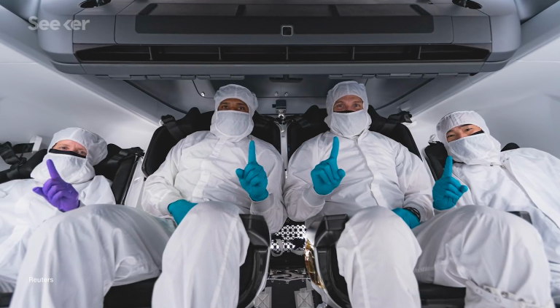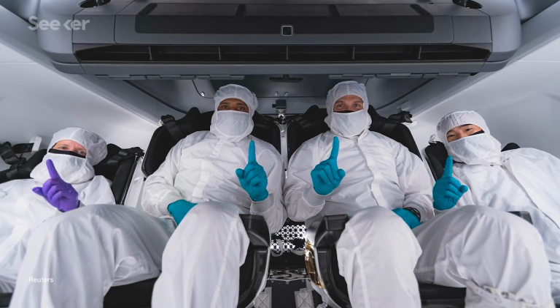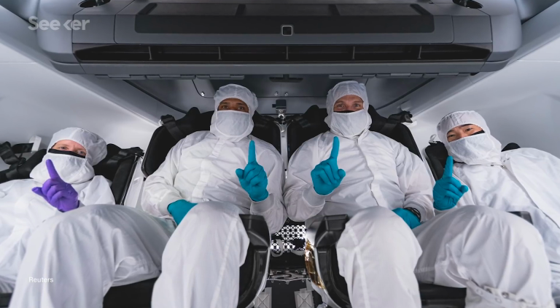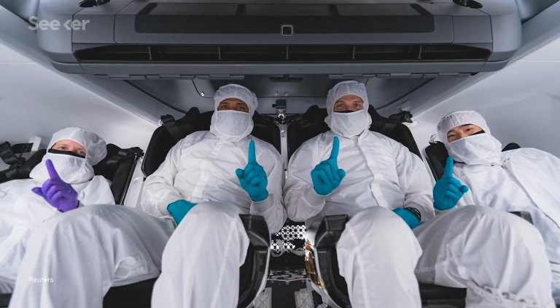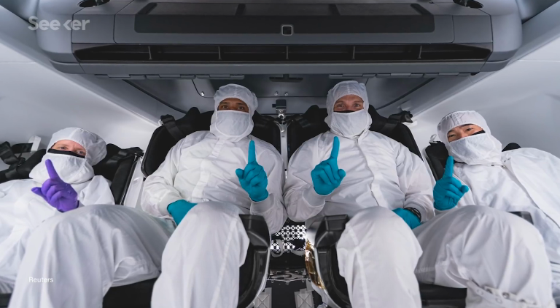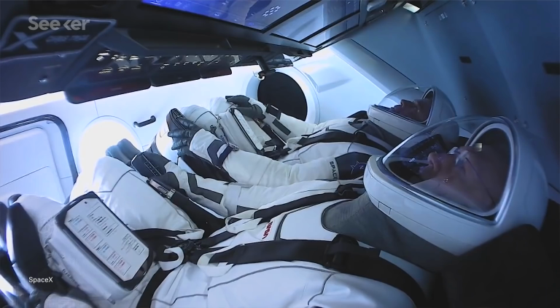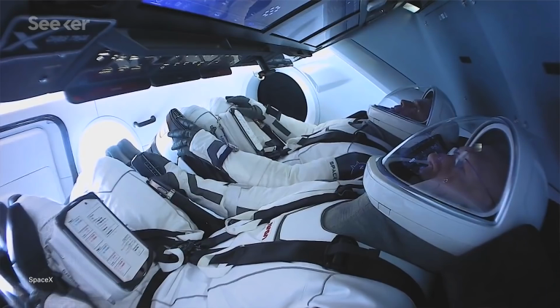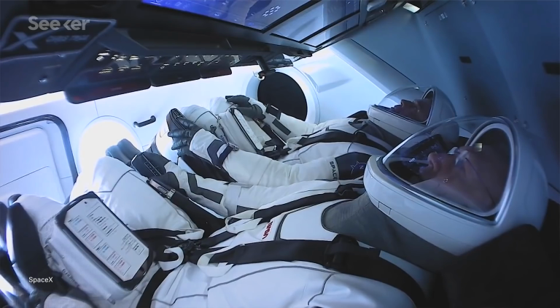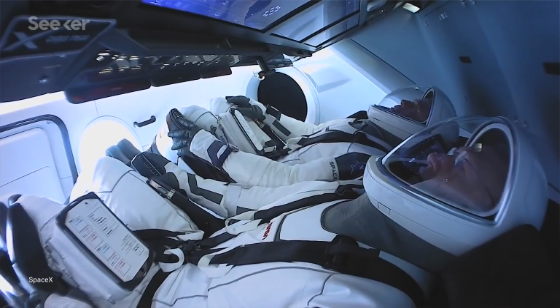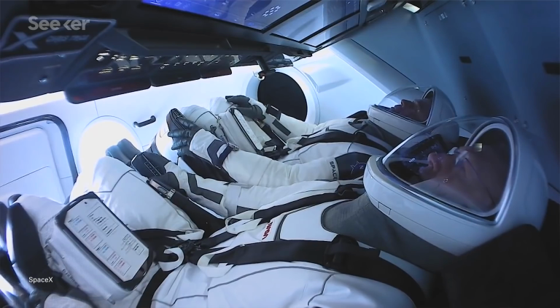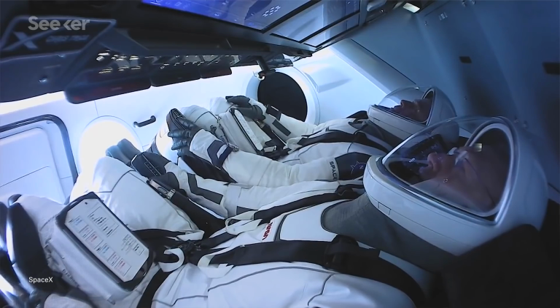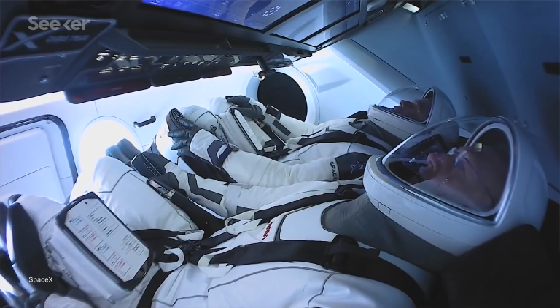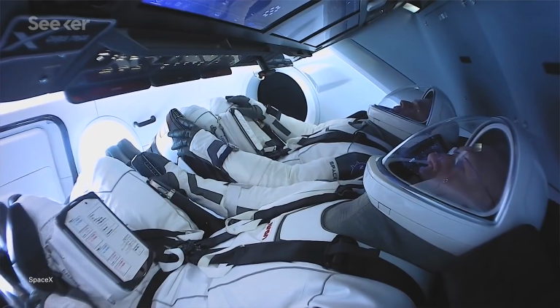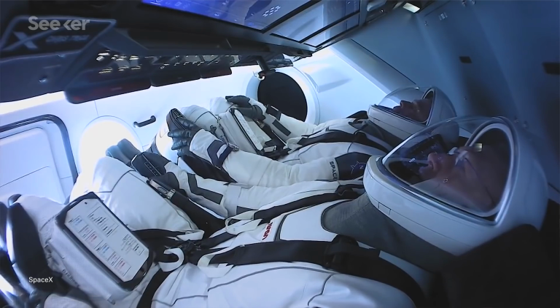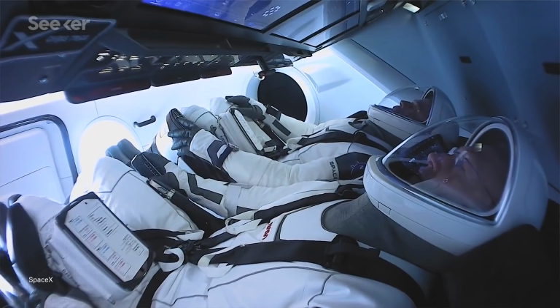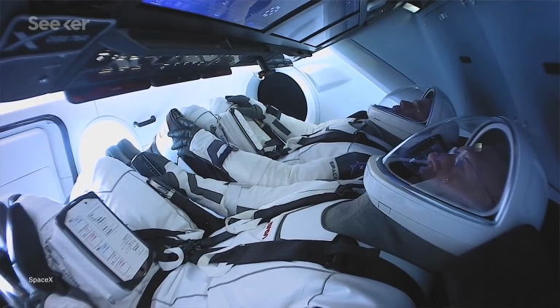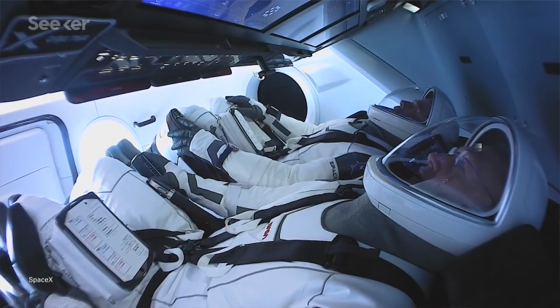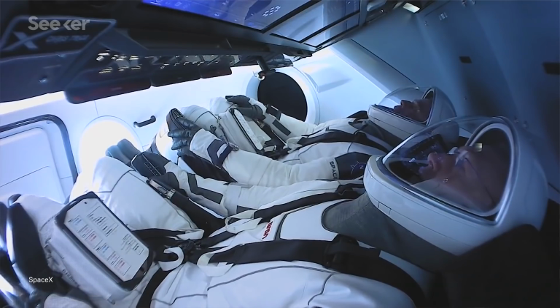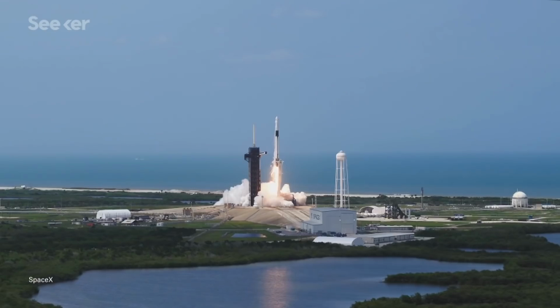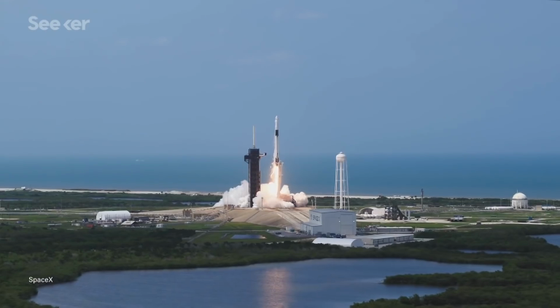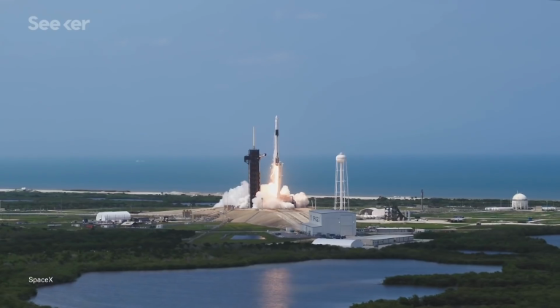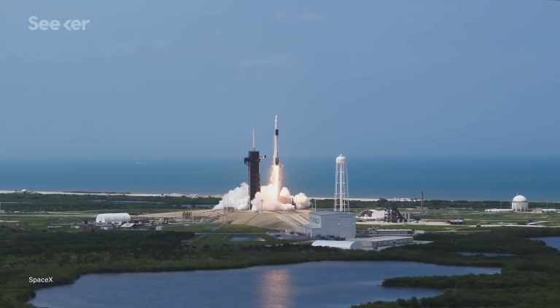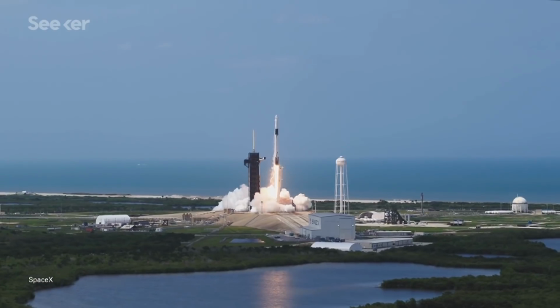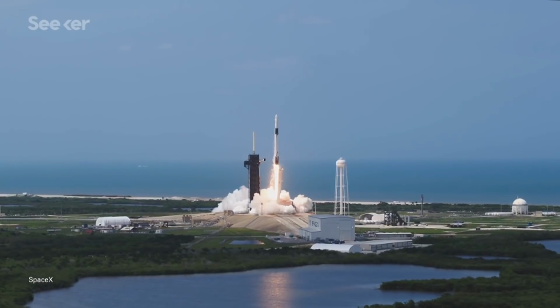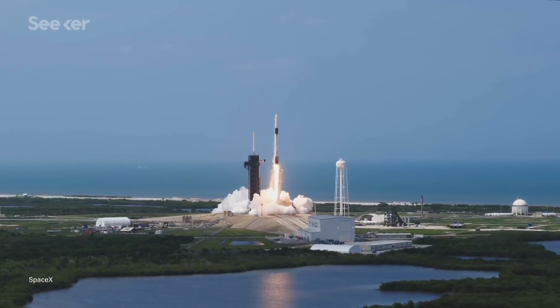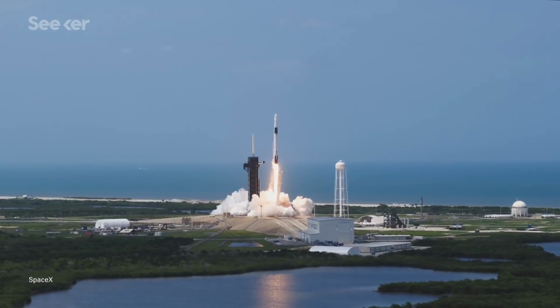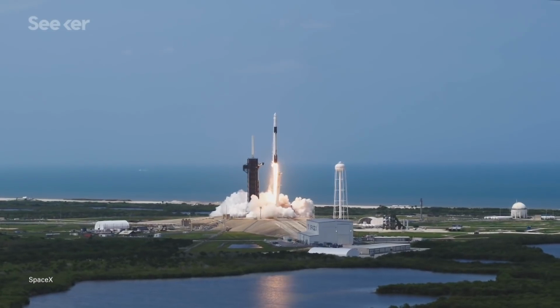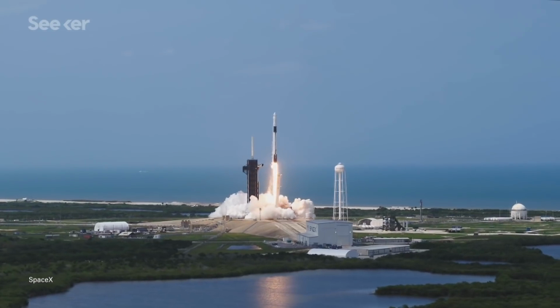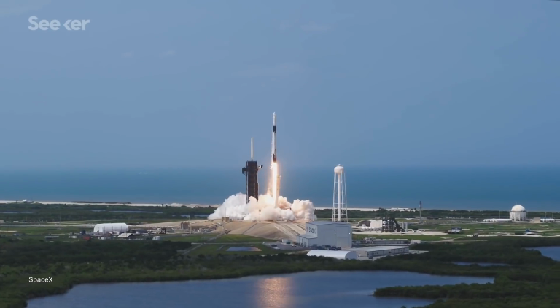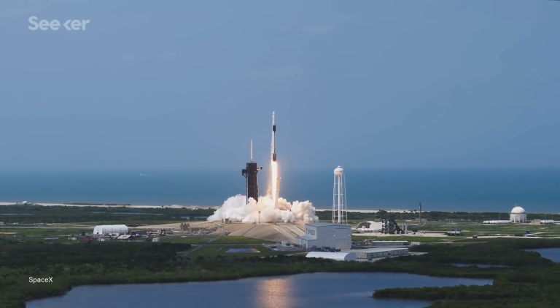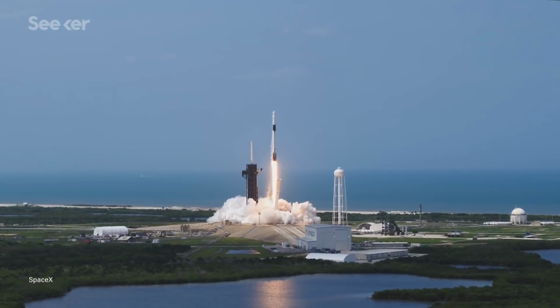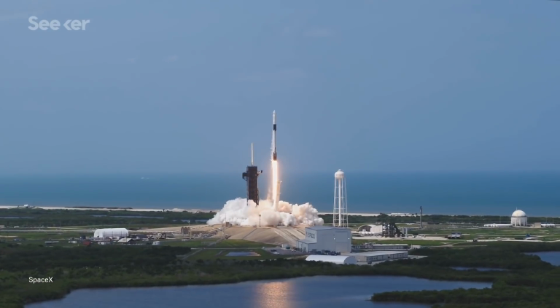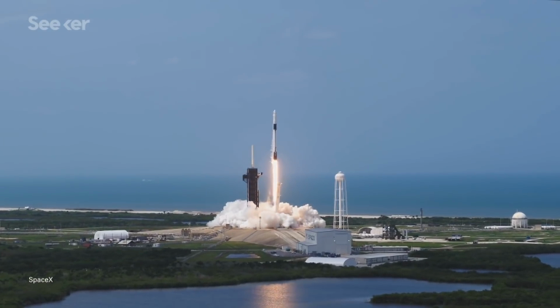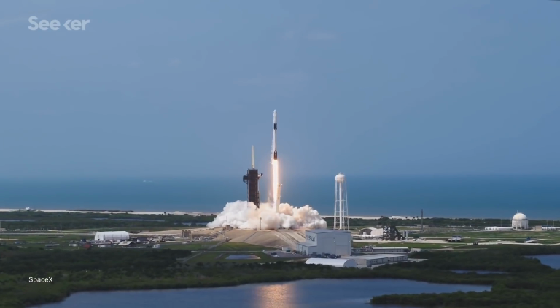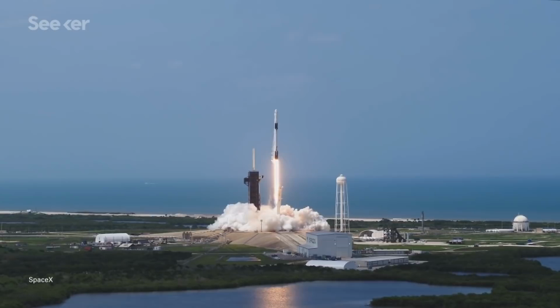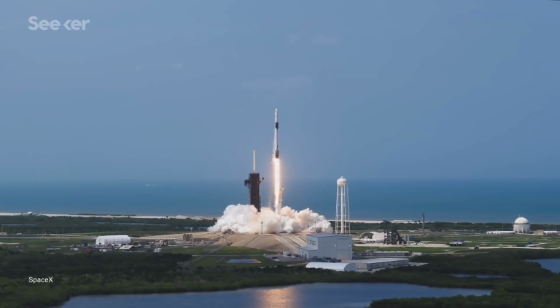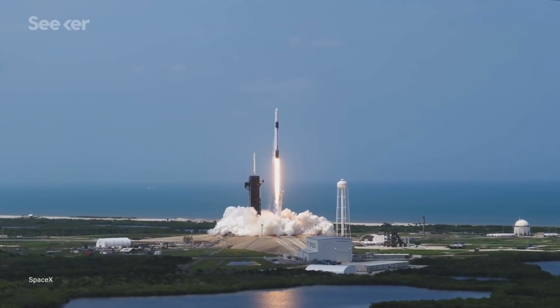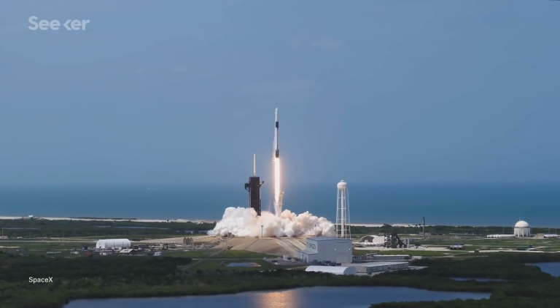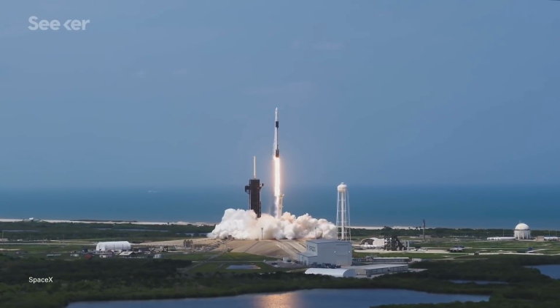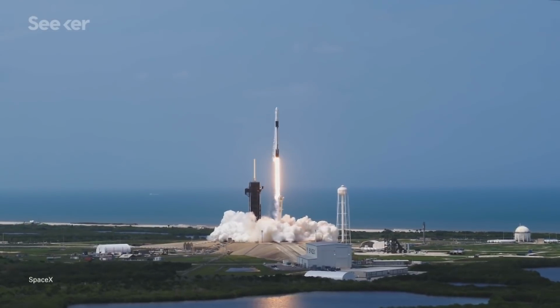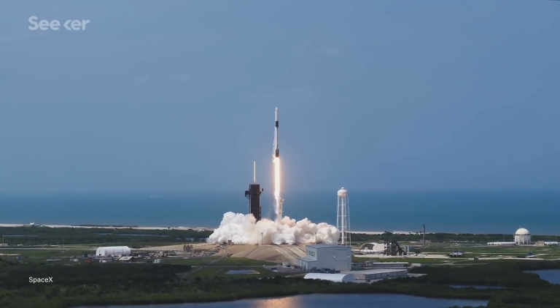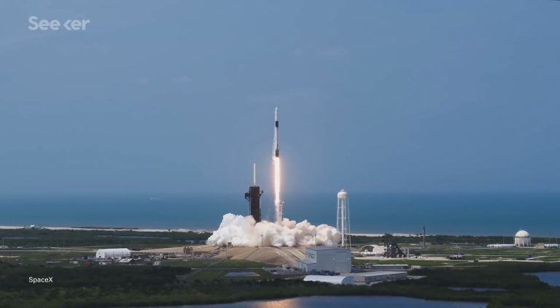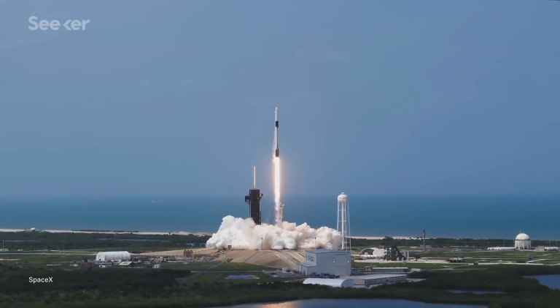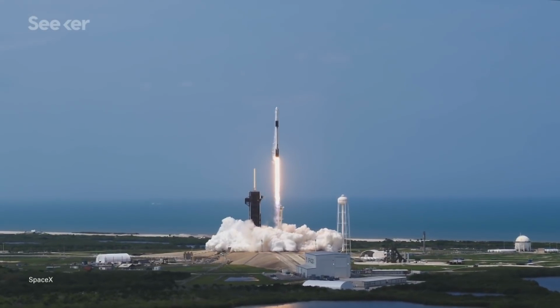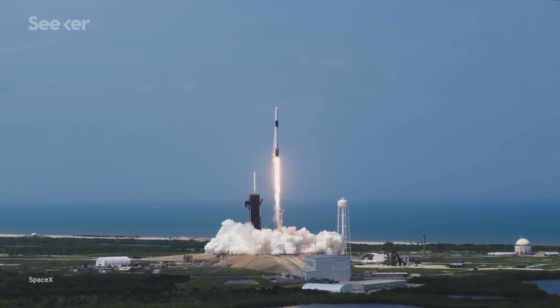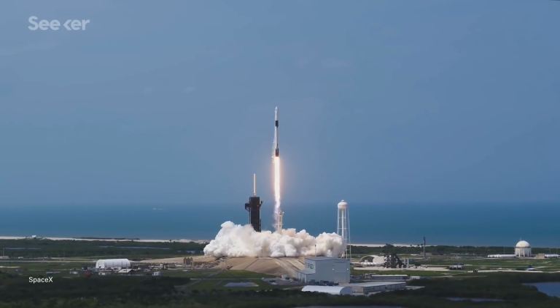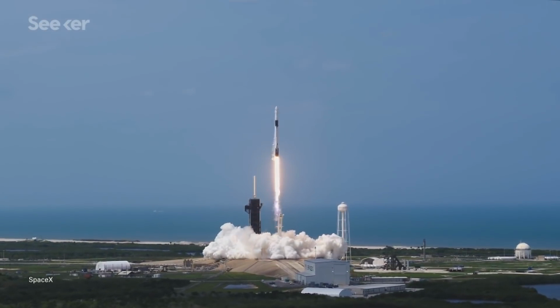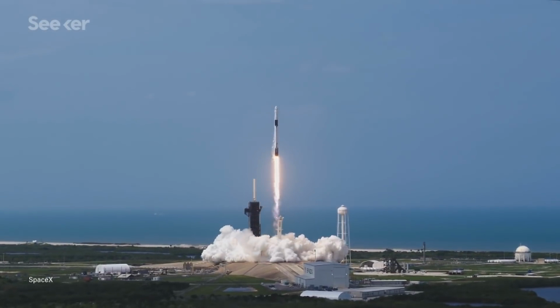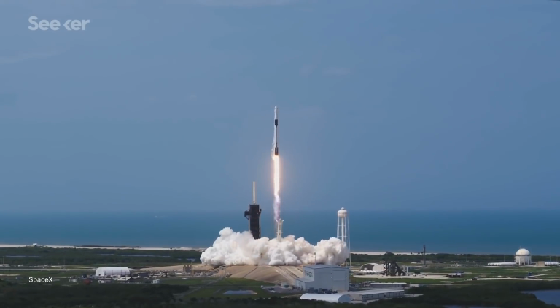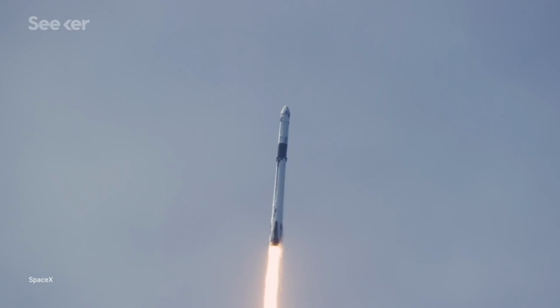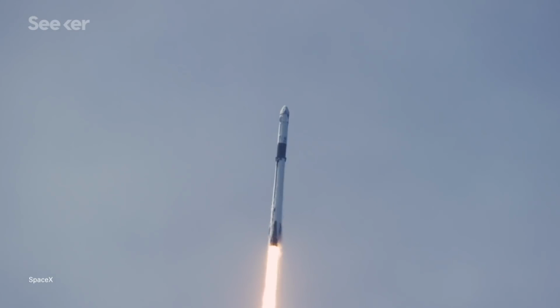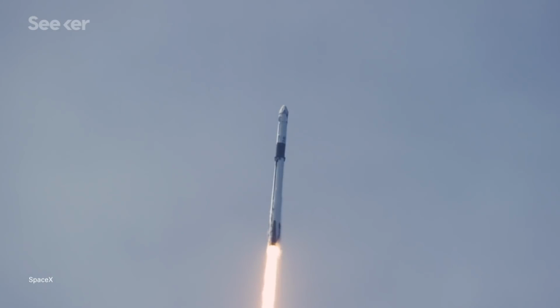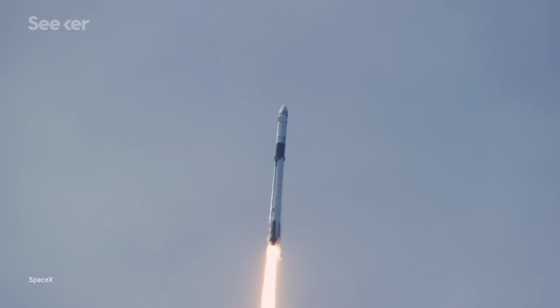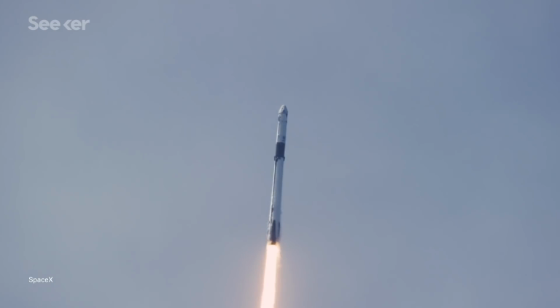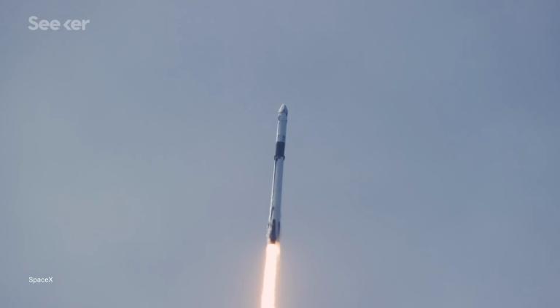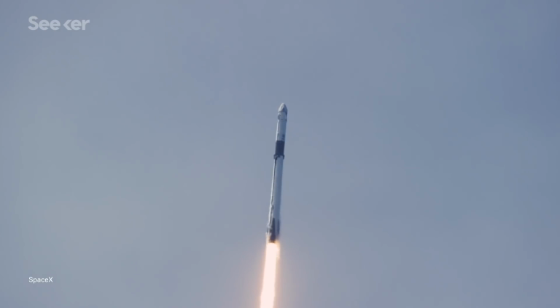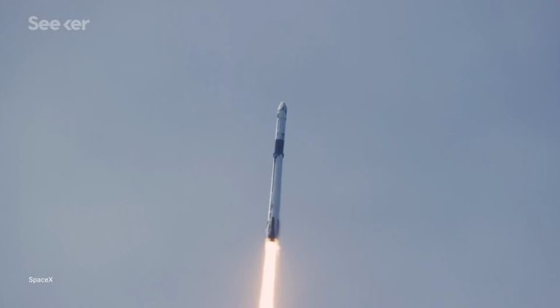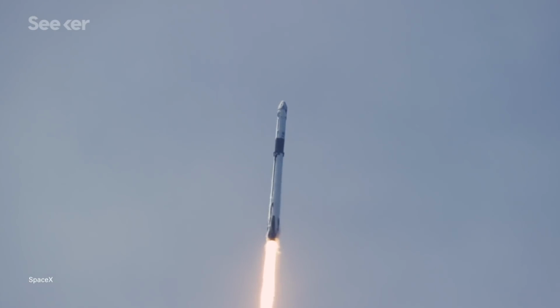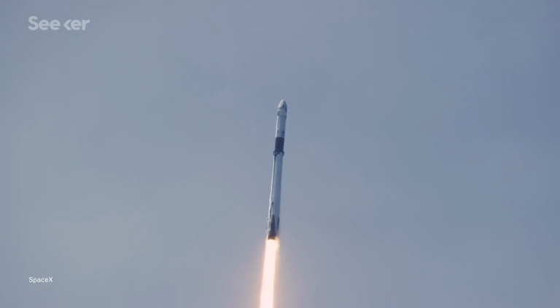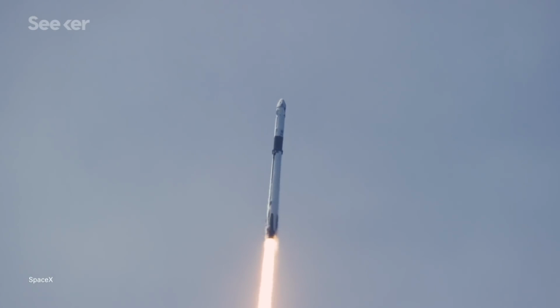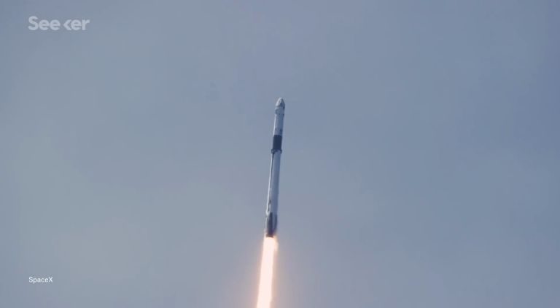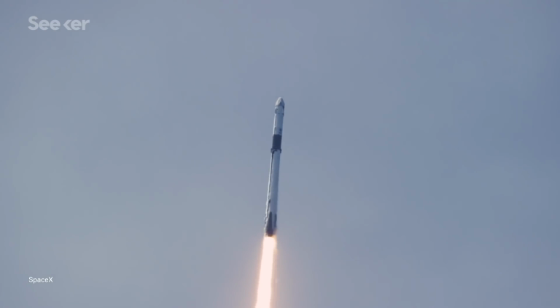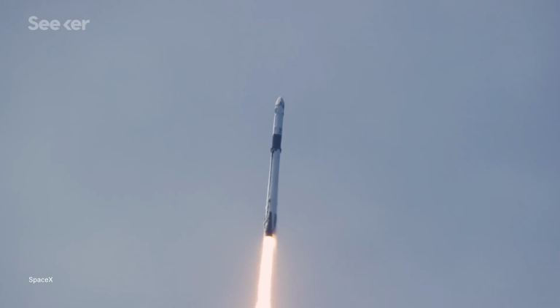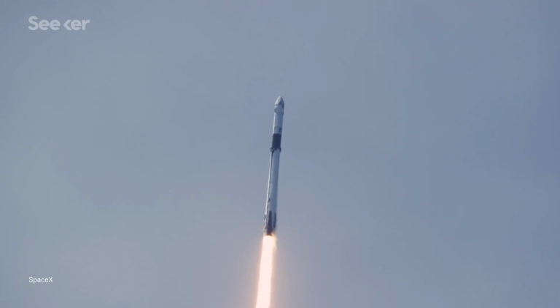And so every single launch is special. There will never be a routine launch to space, and every time it should be celebrated.